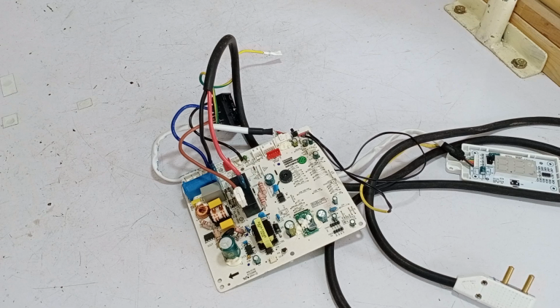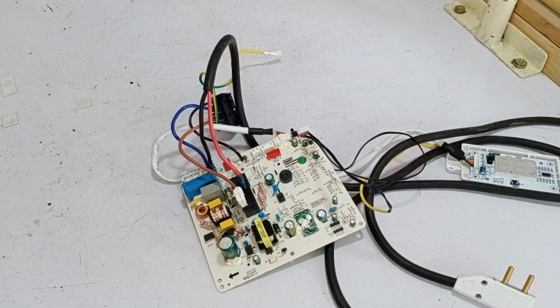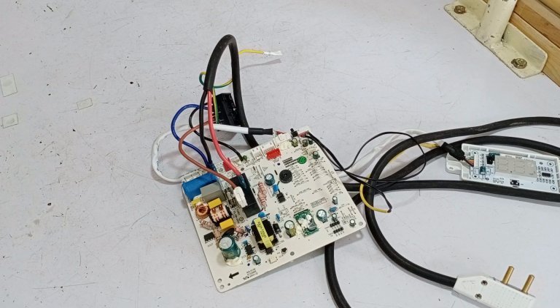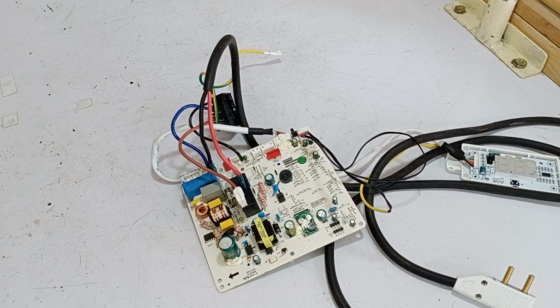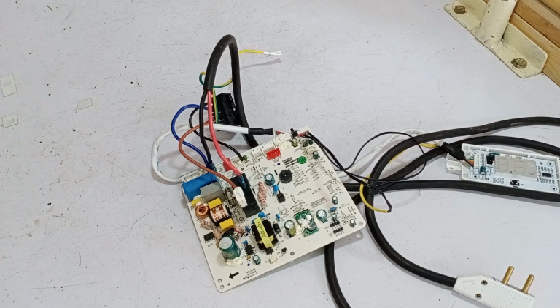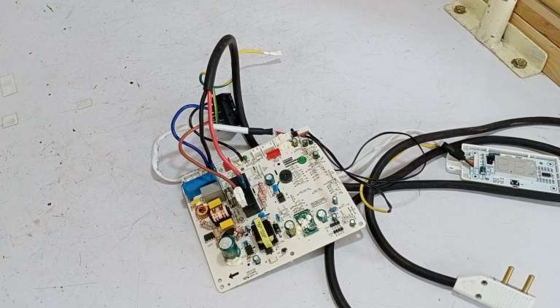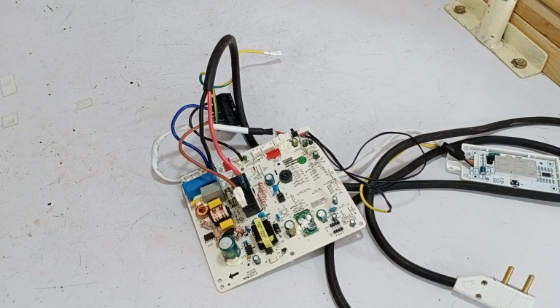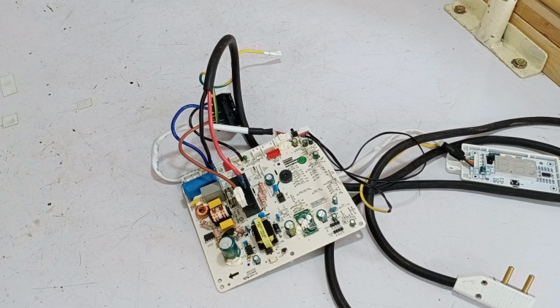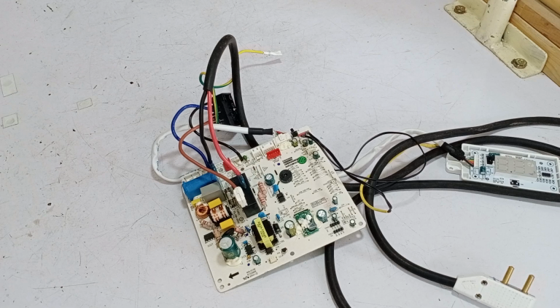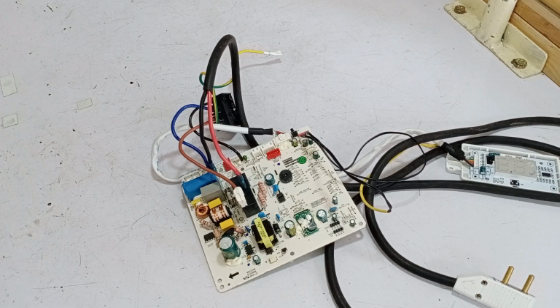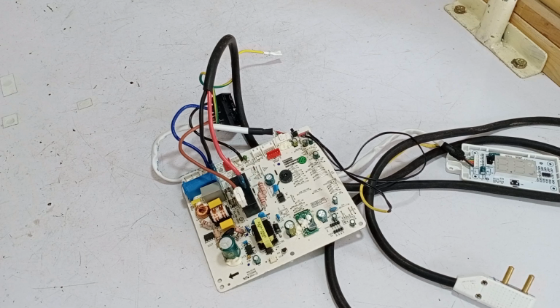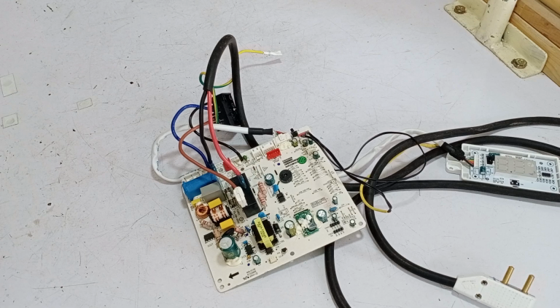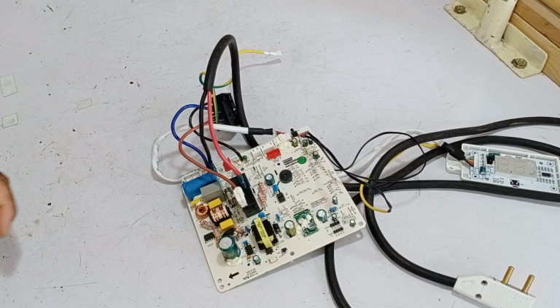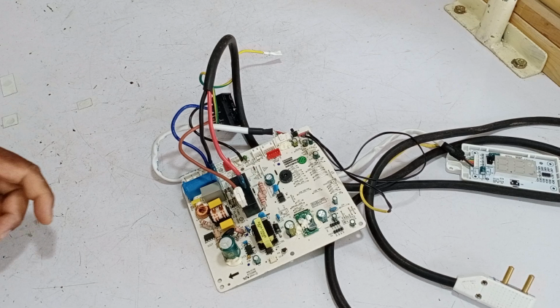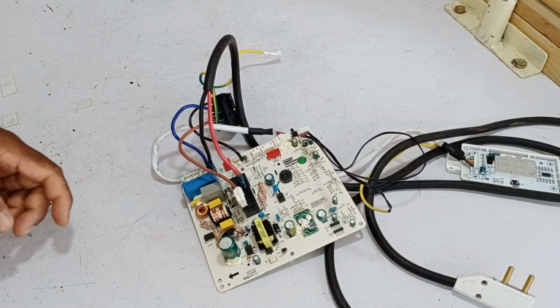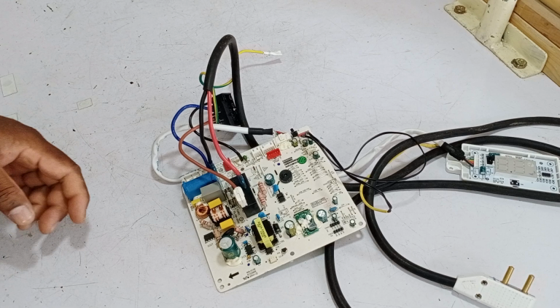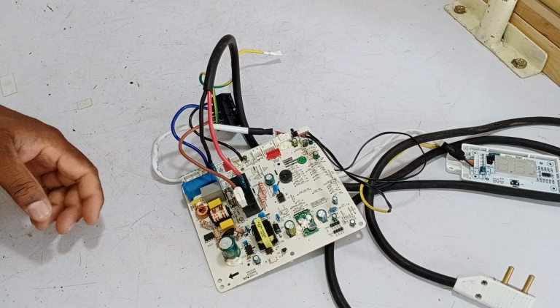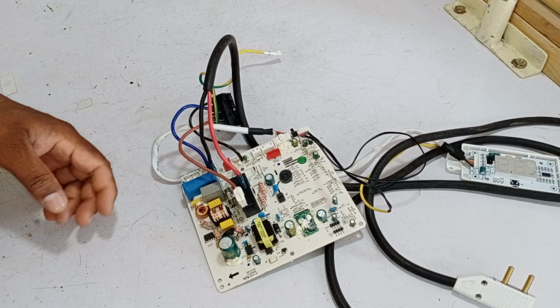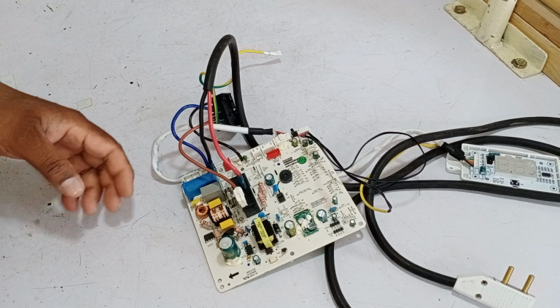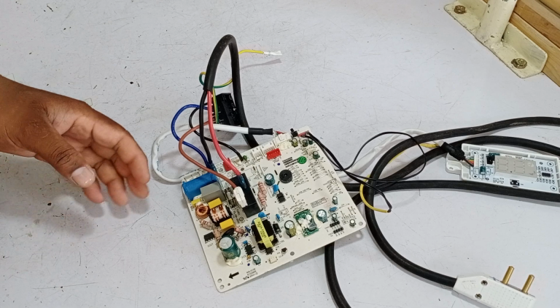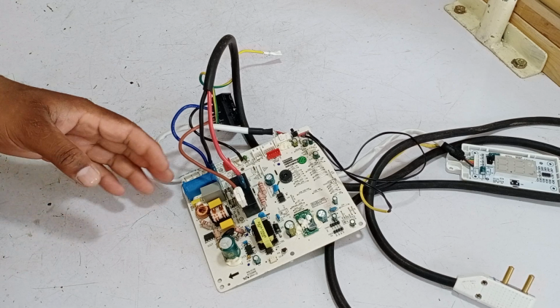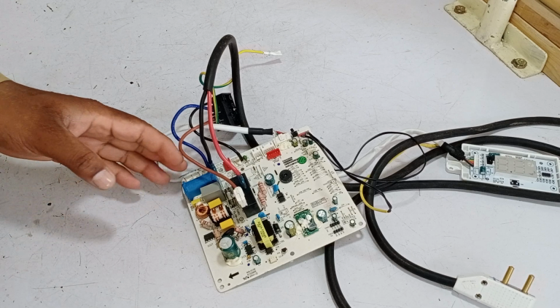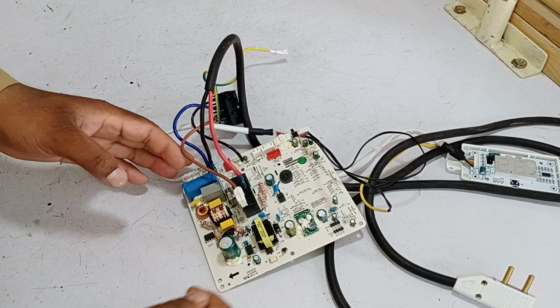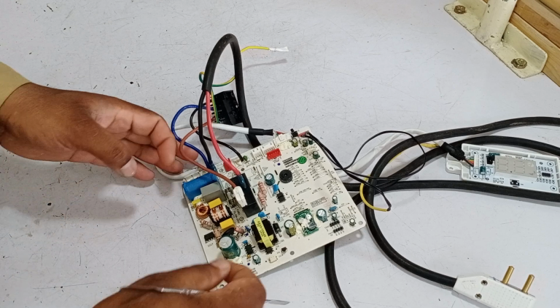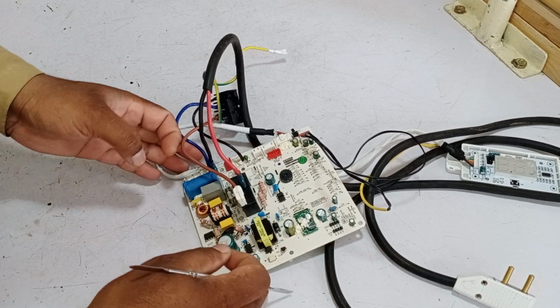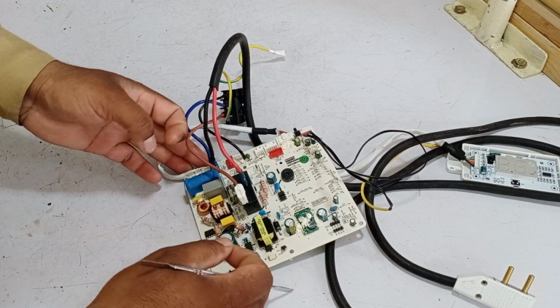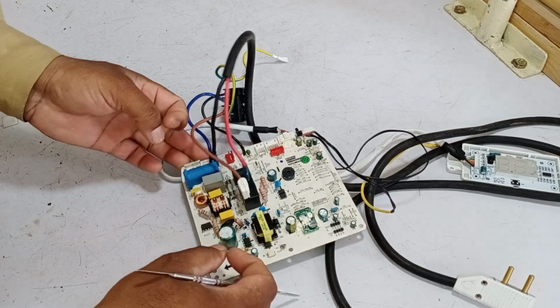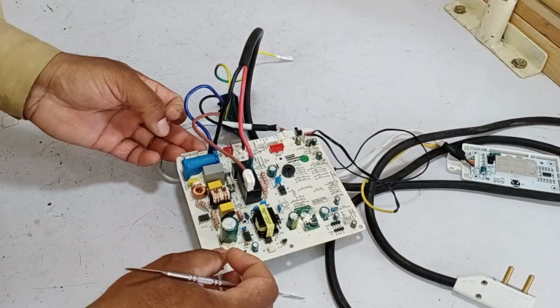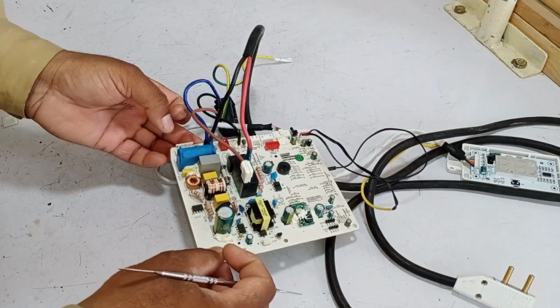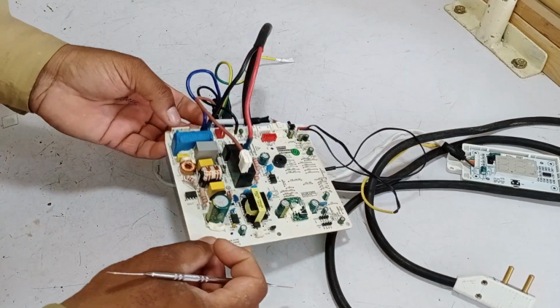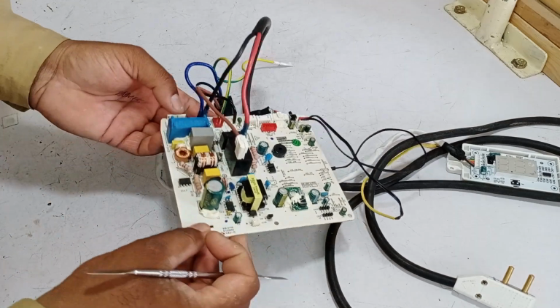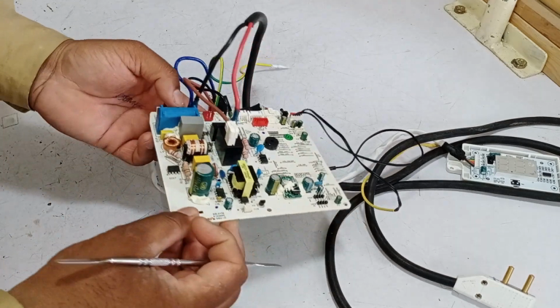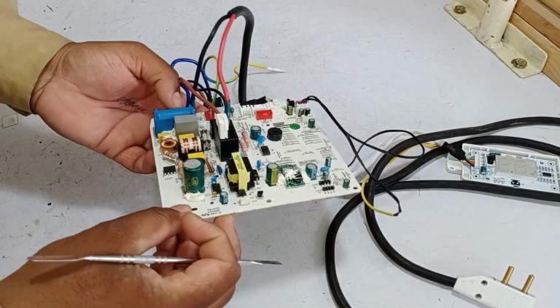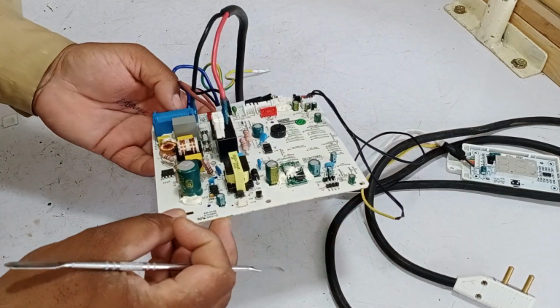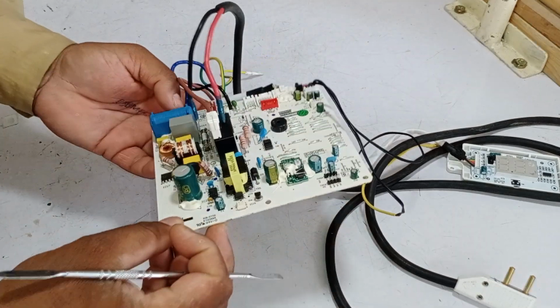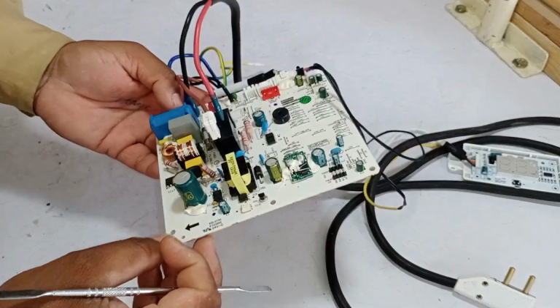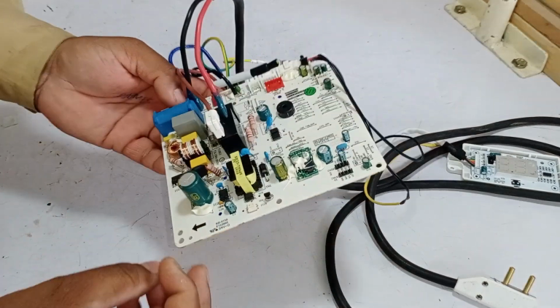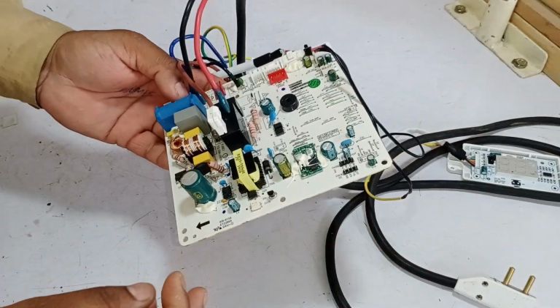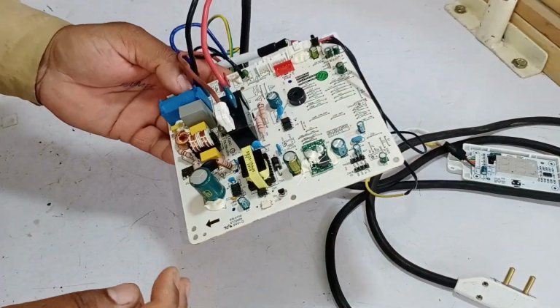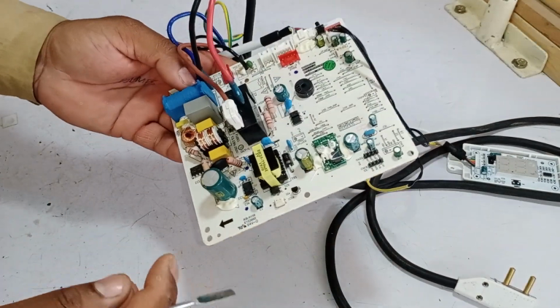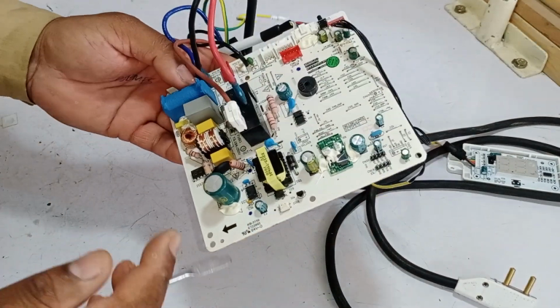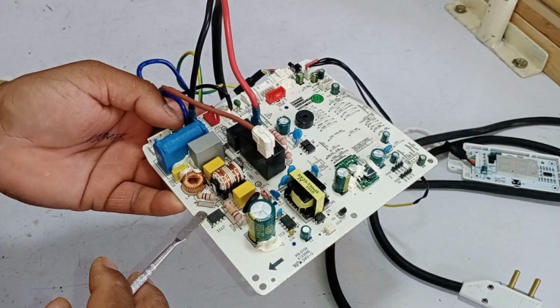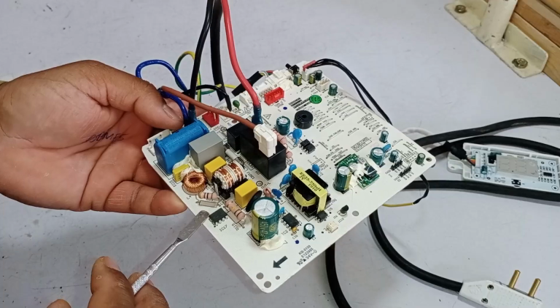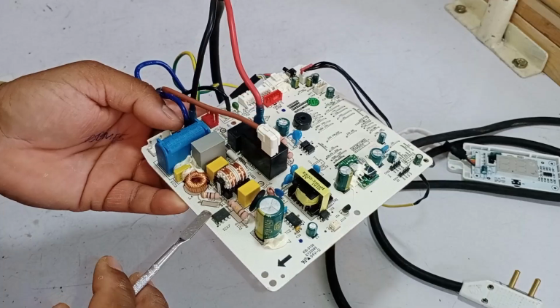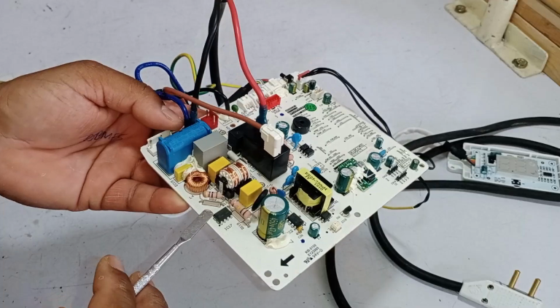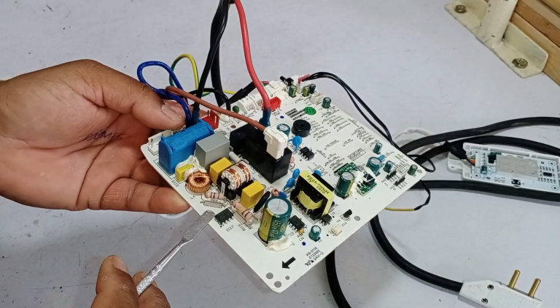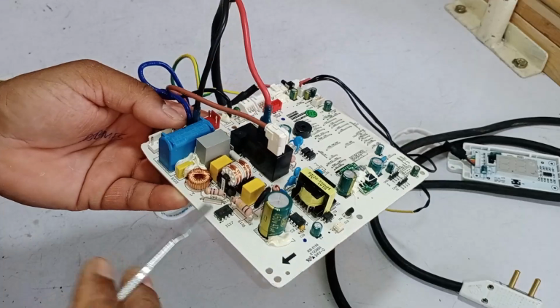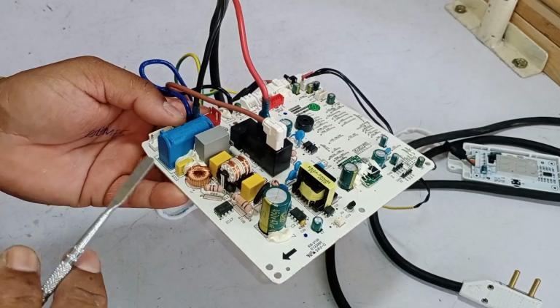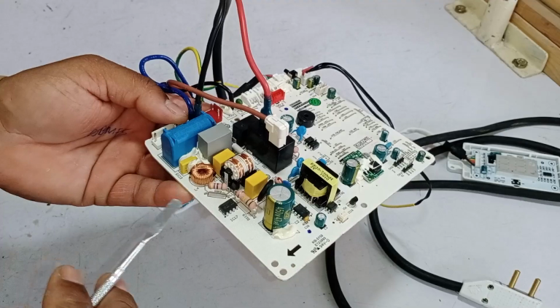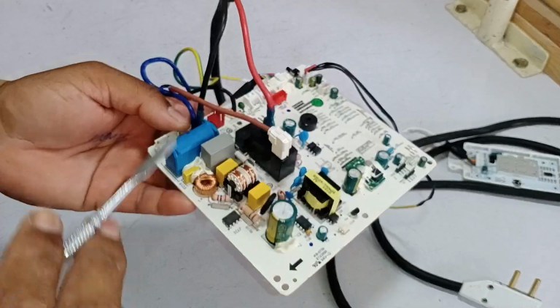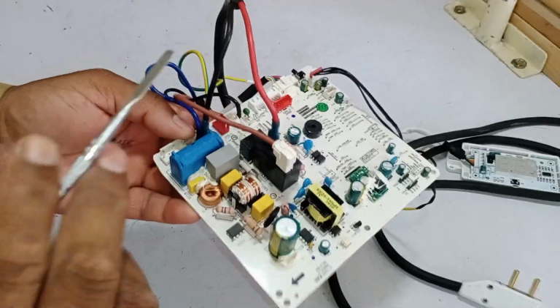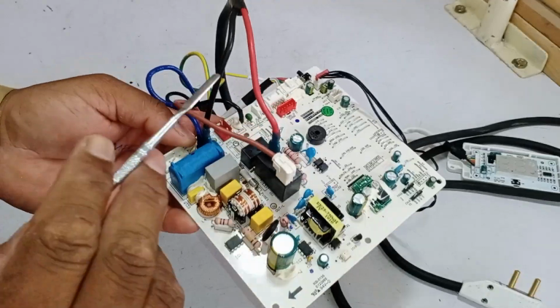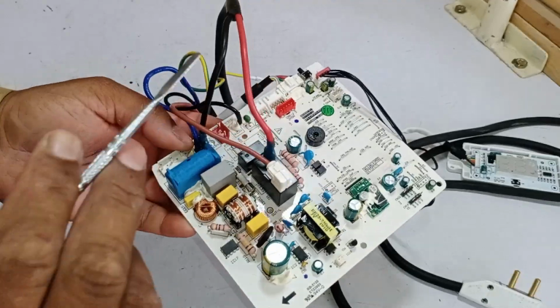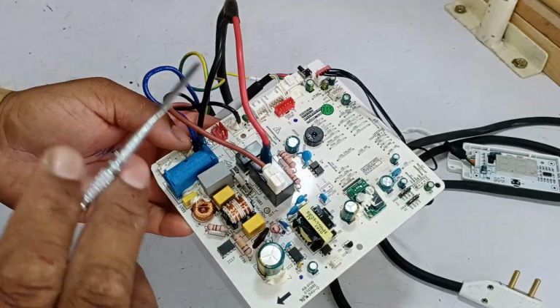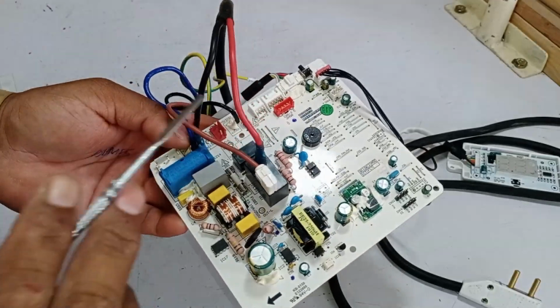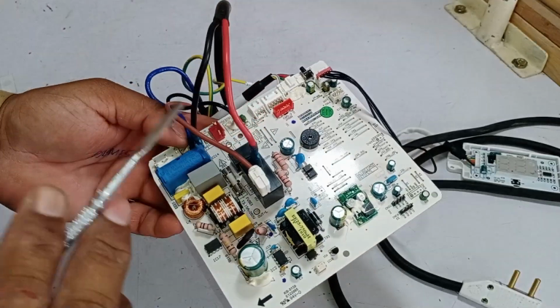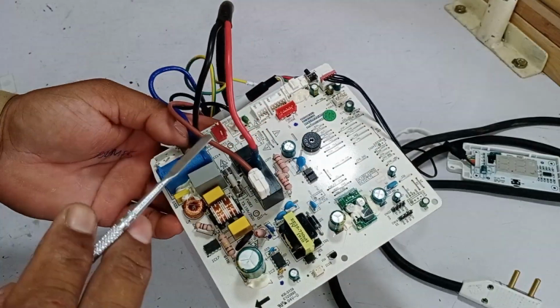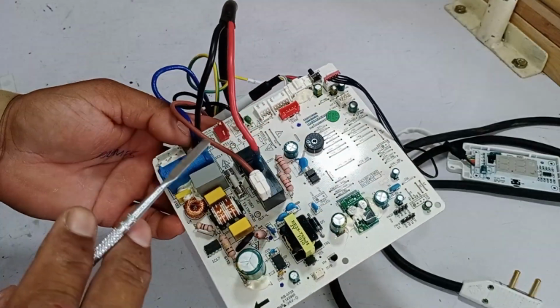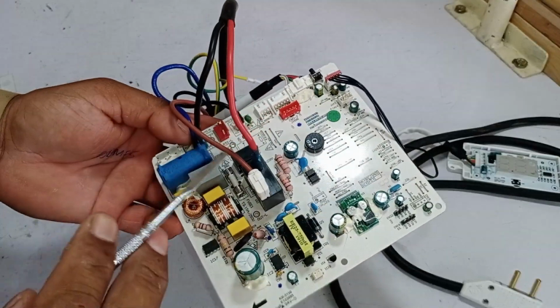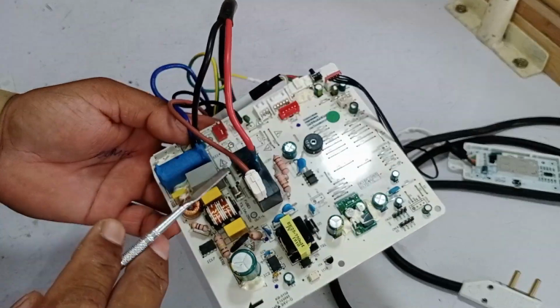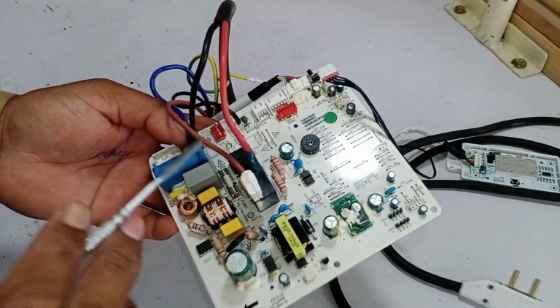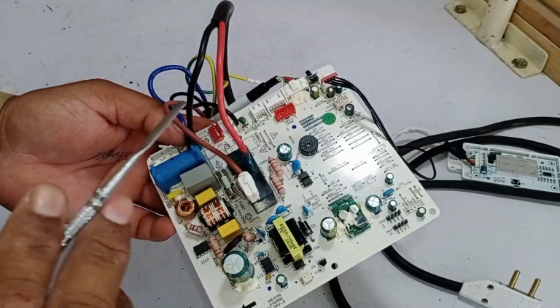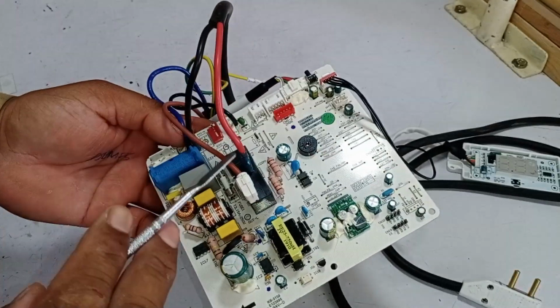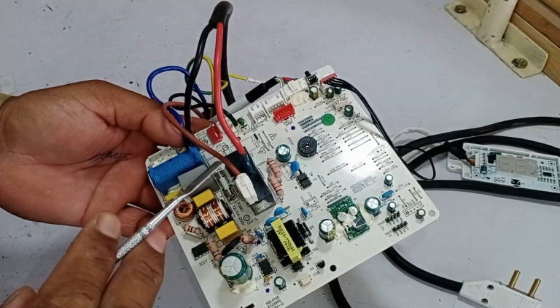We will discuss the indoor PCB of the TCL mini-split air conditioner. First, we will discuss the electrical connections.